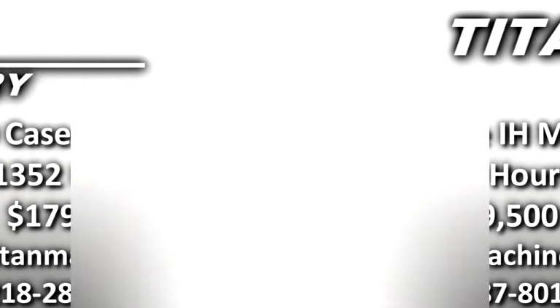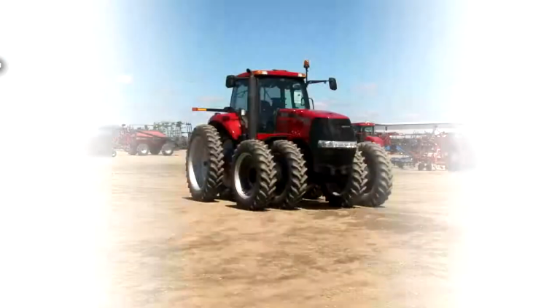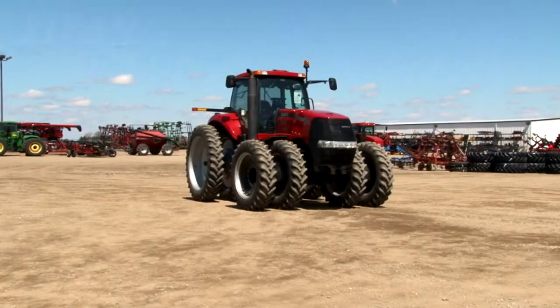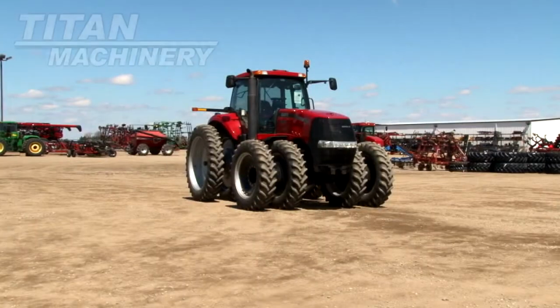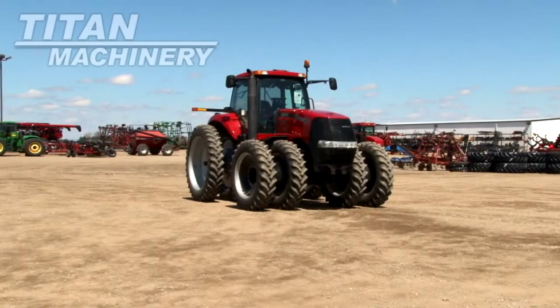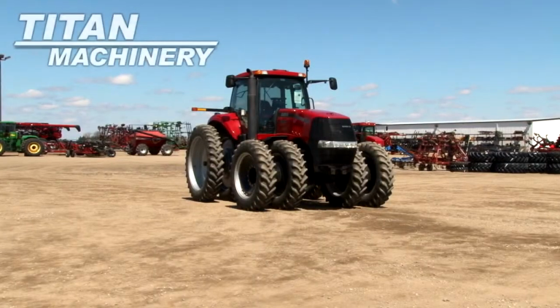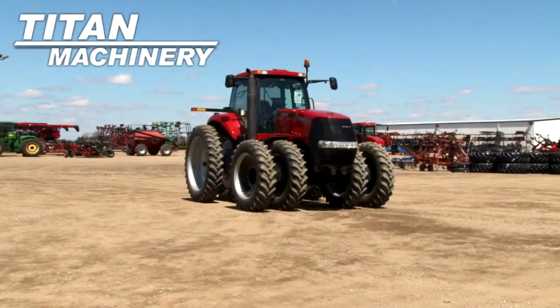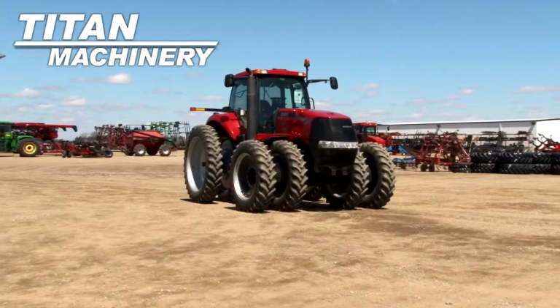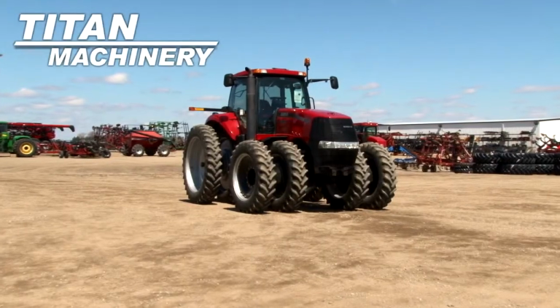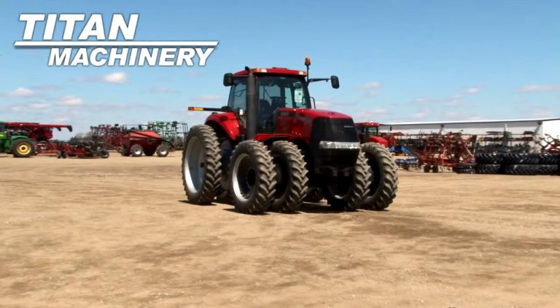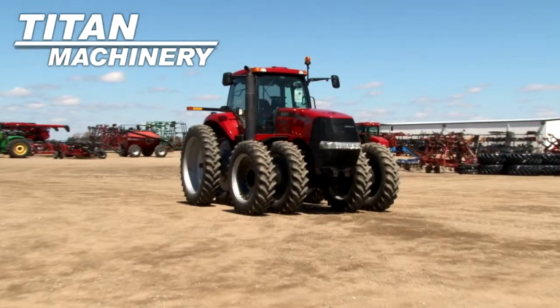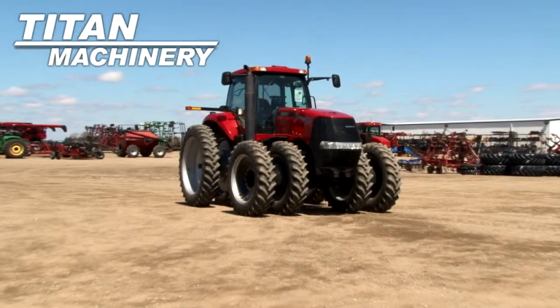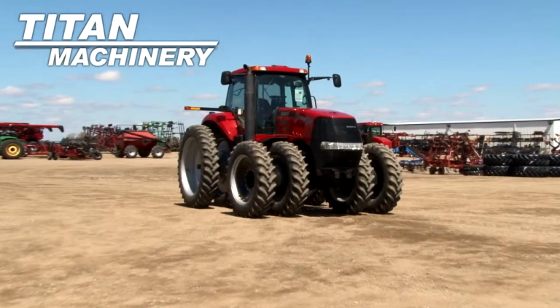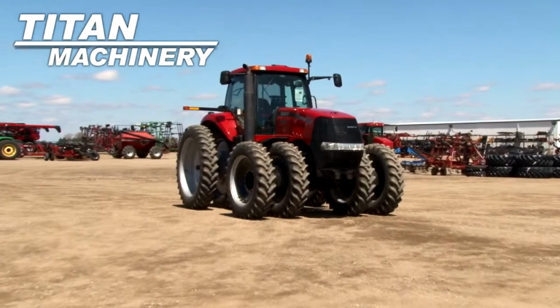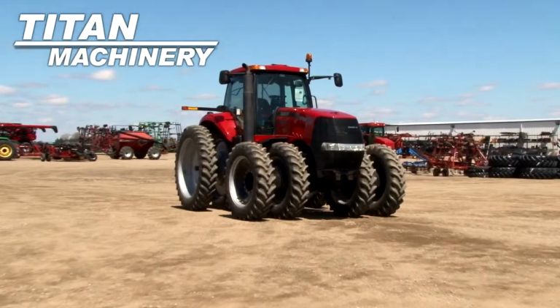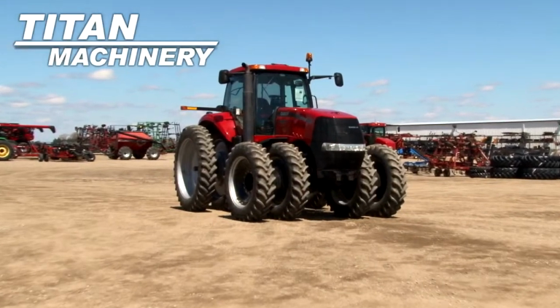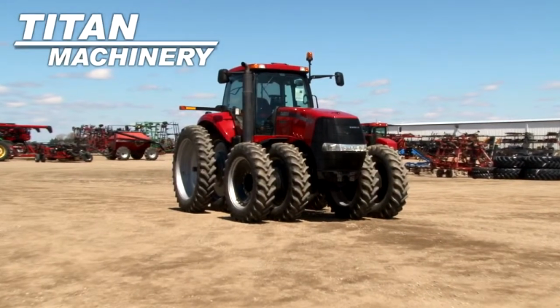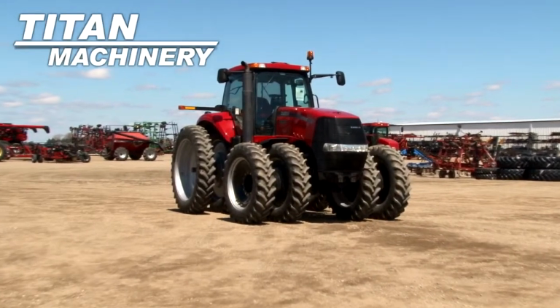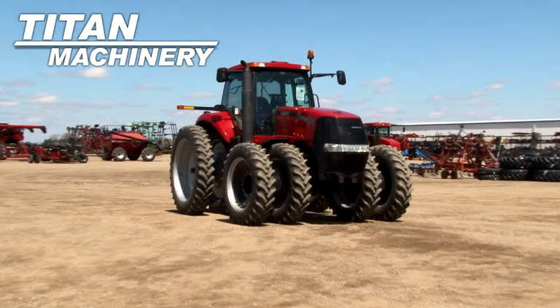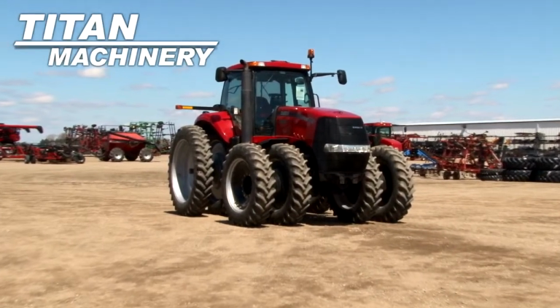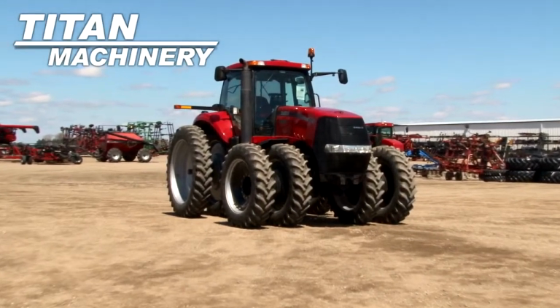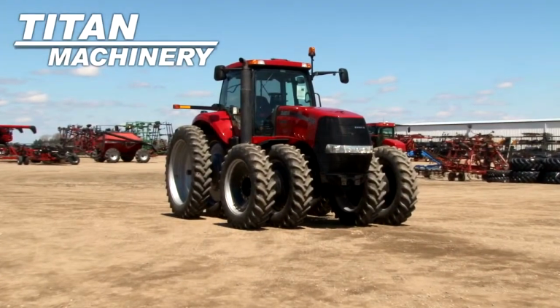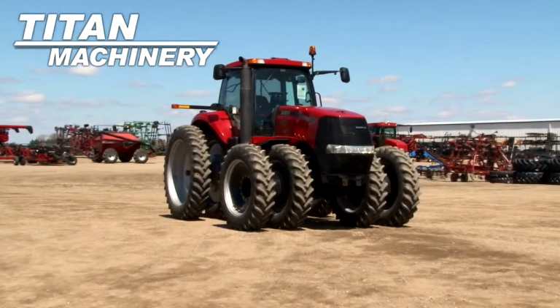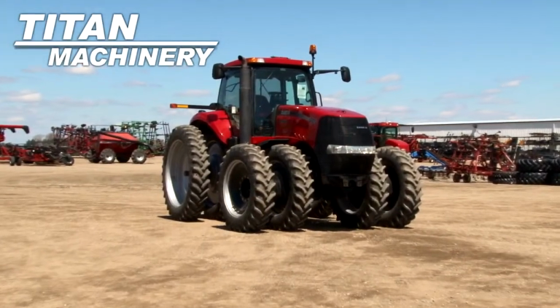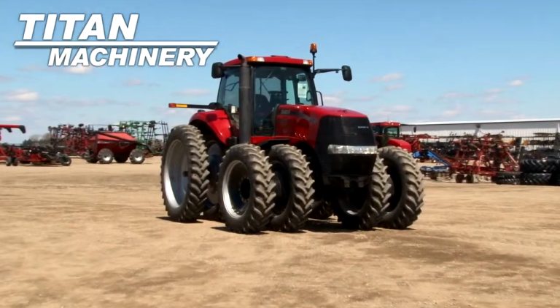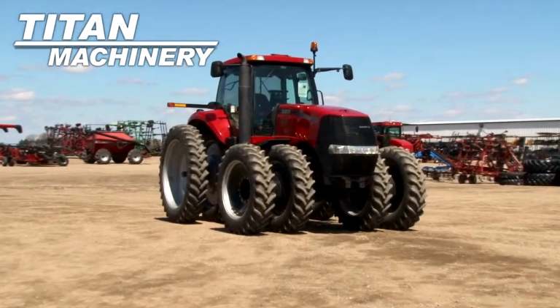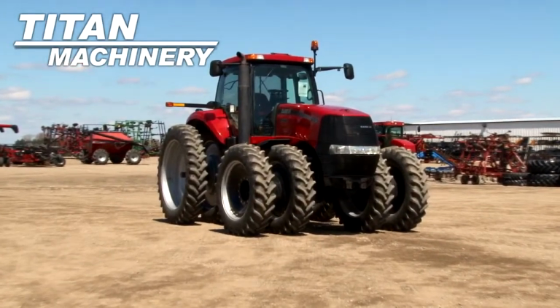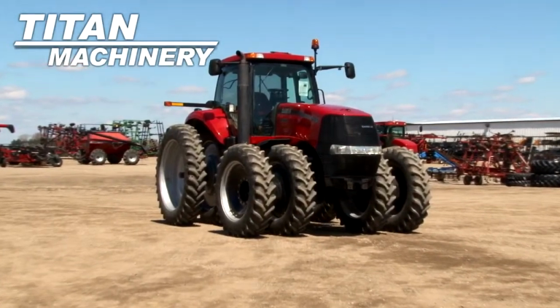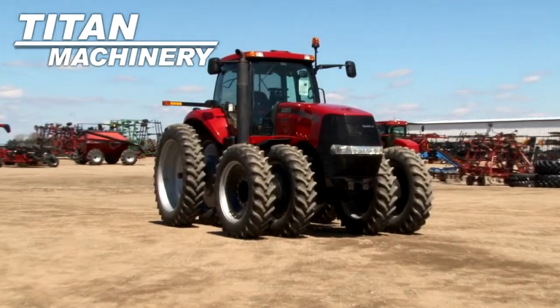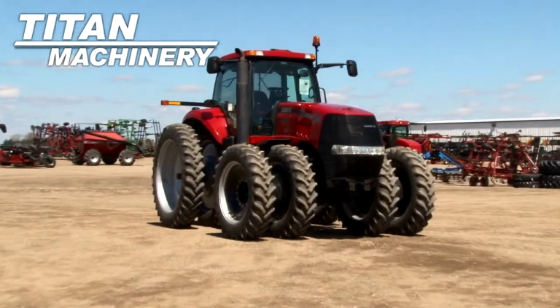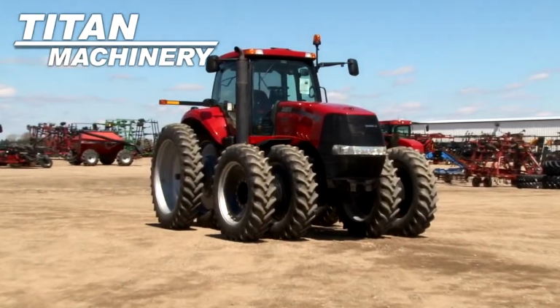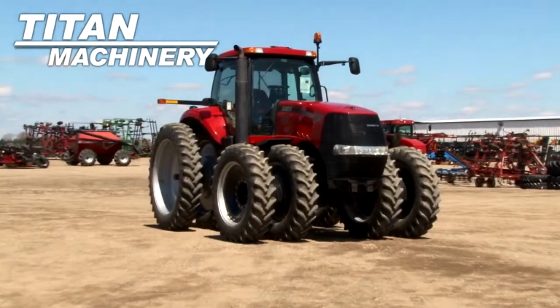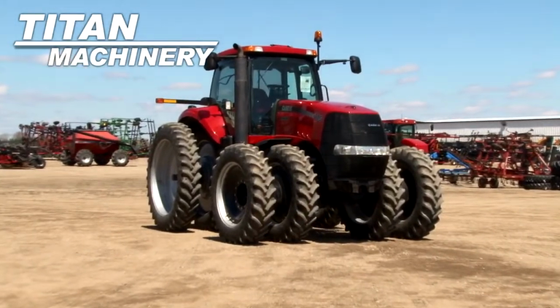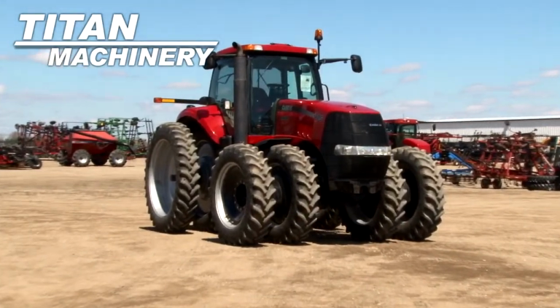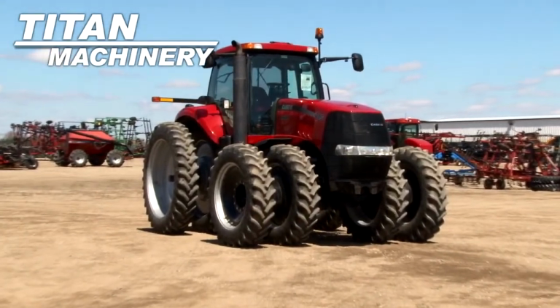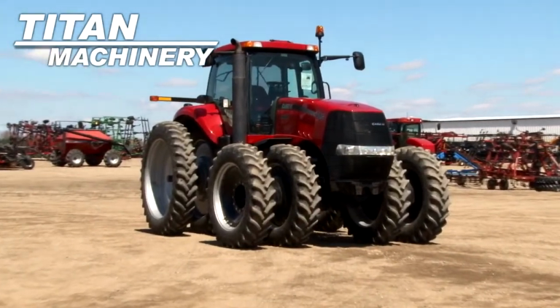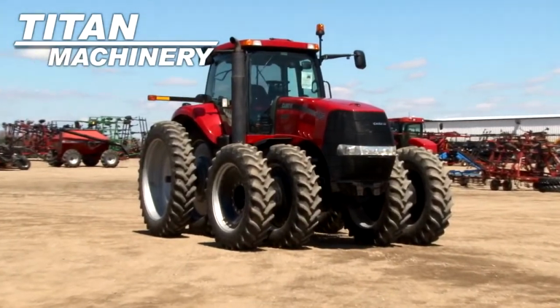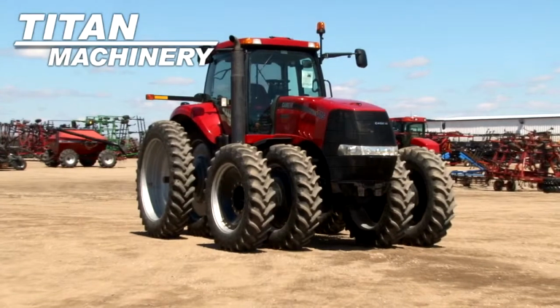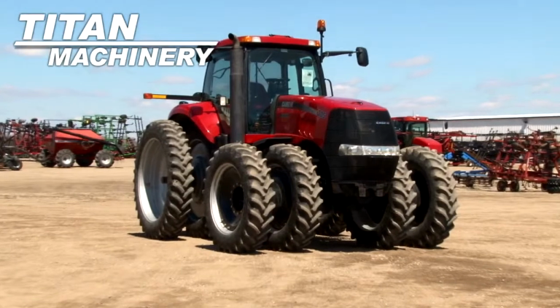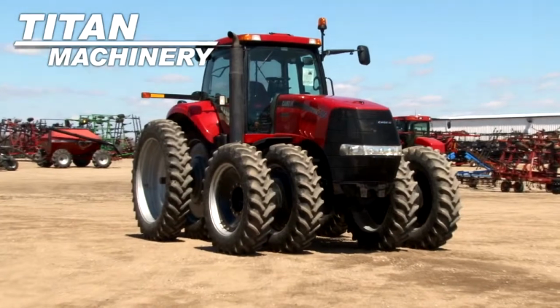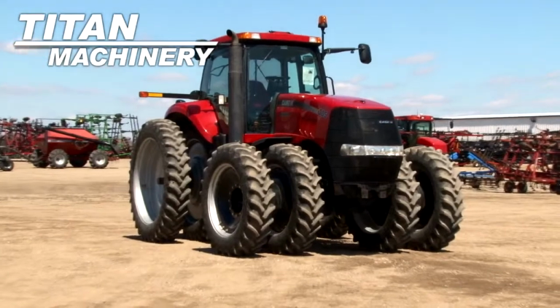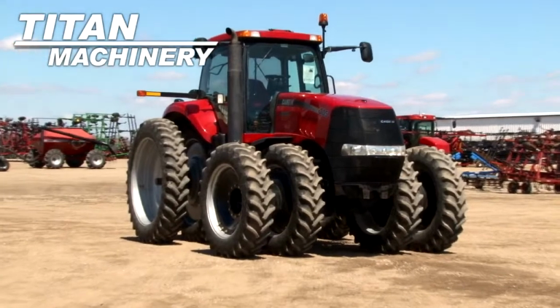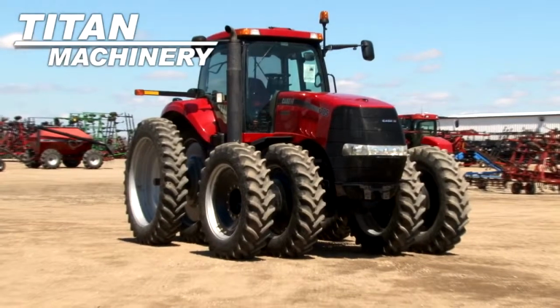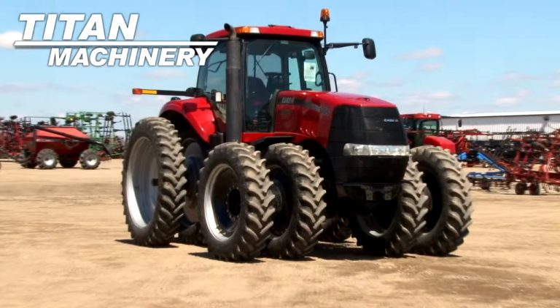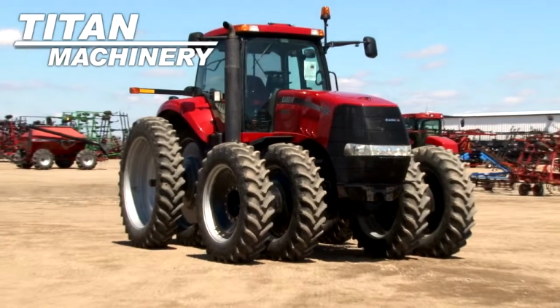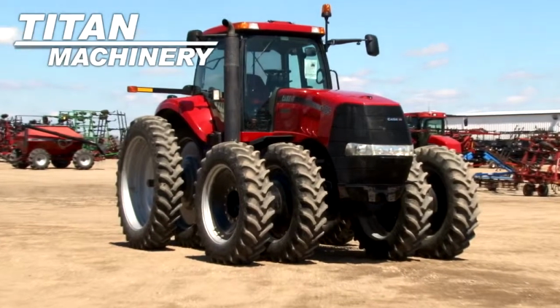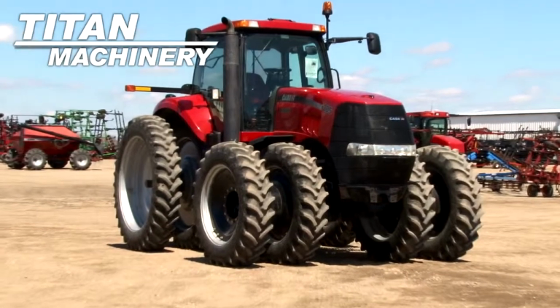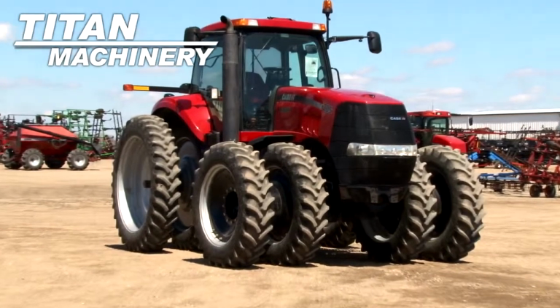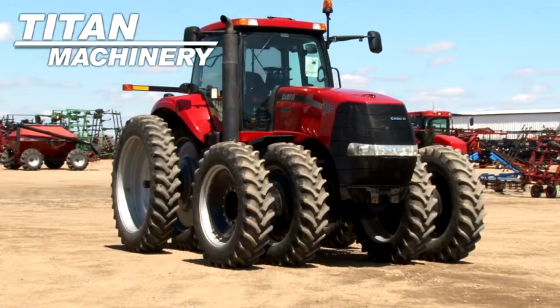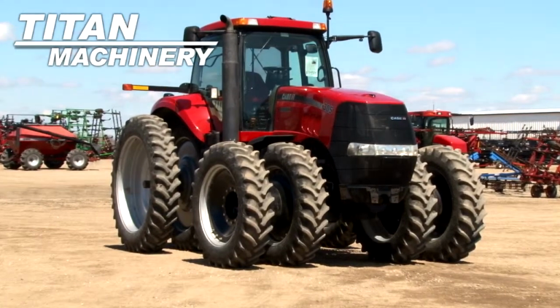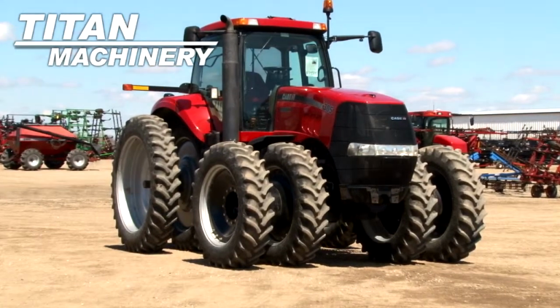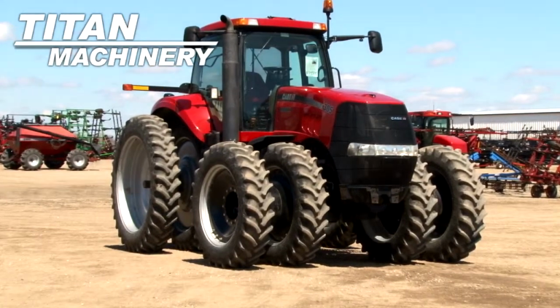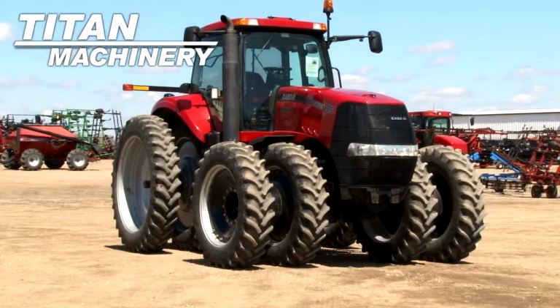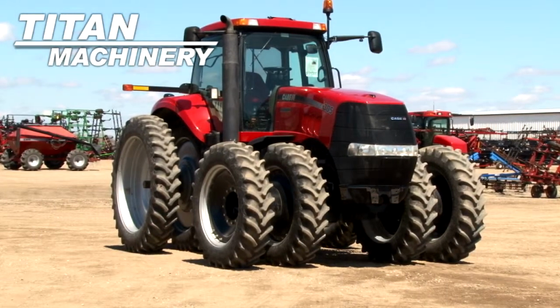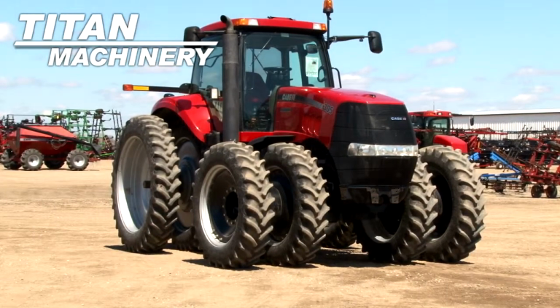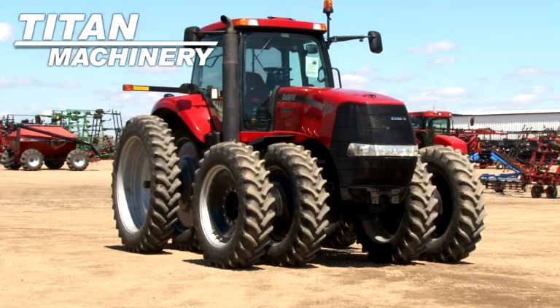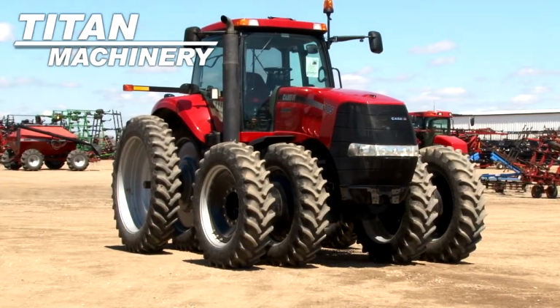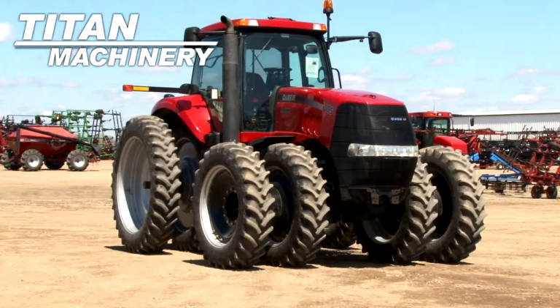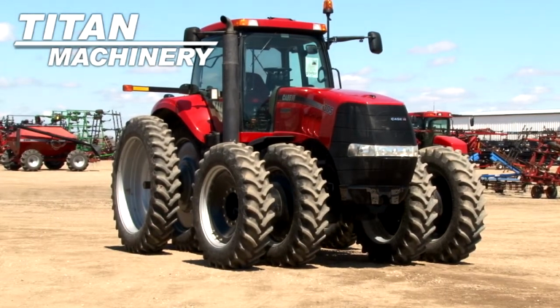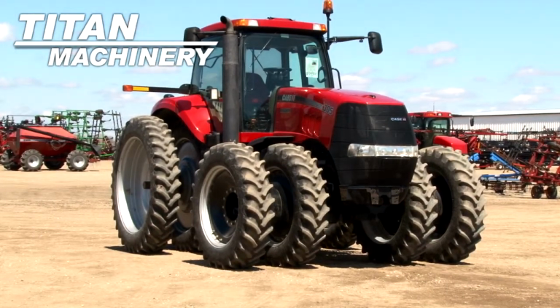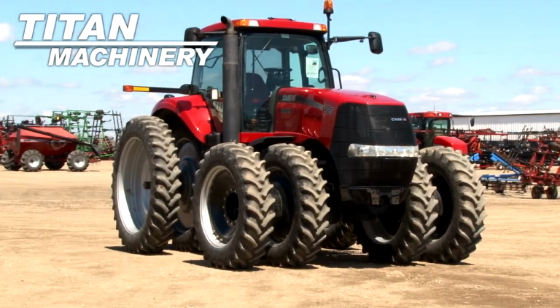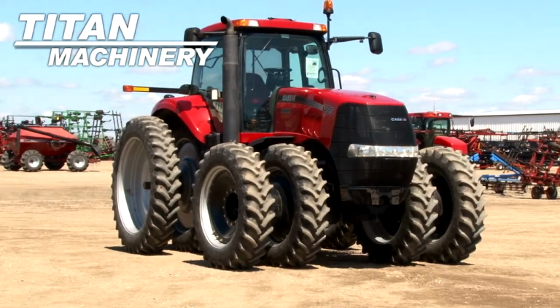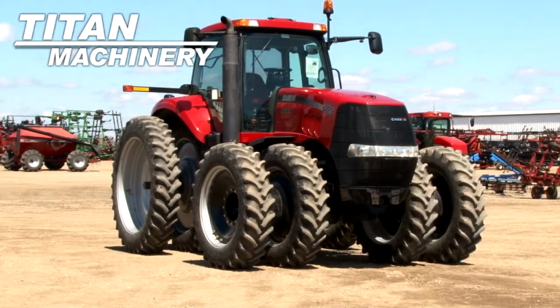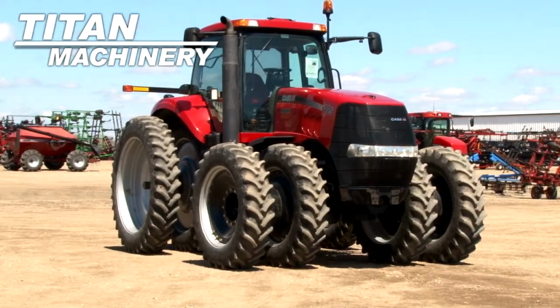Available now at Titan Machinery of Moorhead, we have a 2010 Case IH MX305, with 1,352 hours.